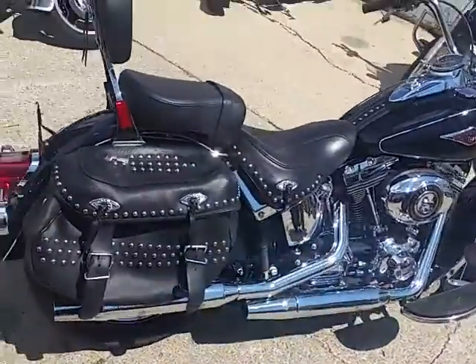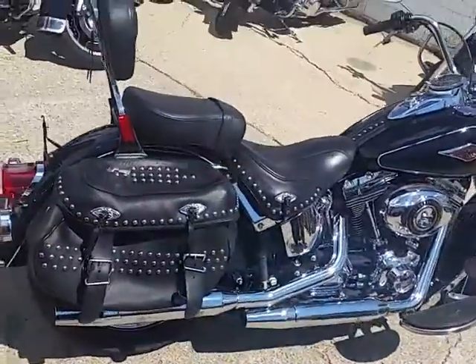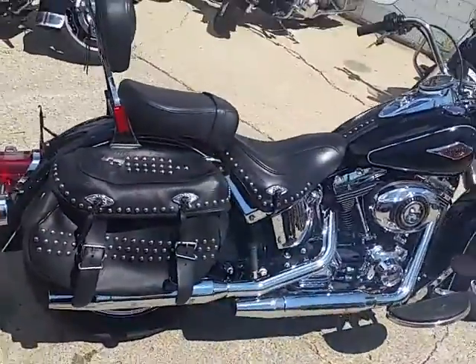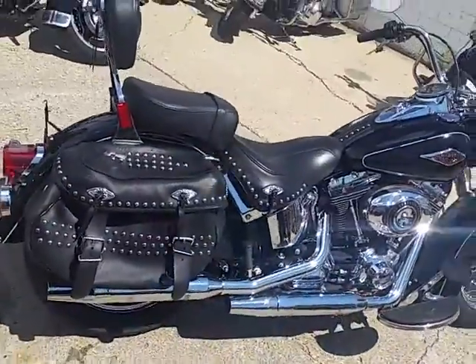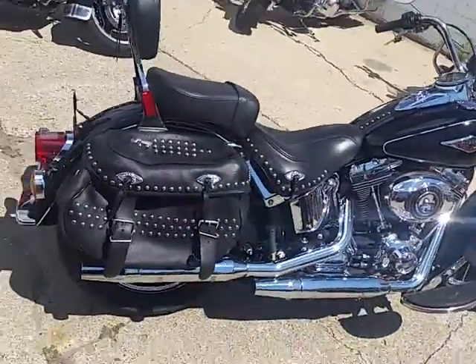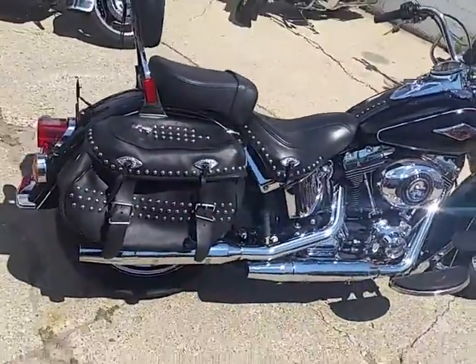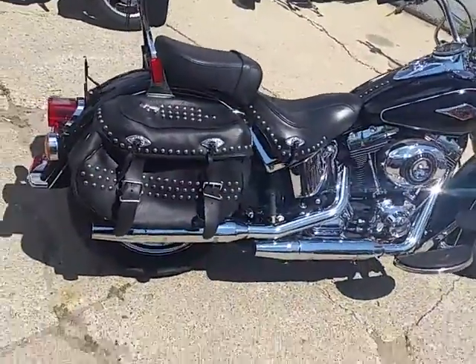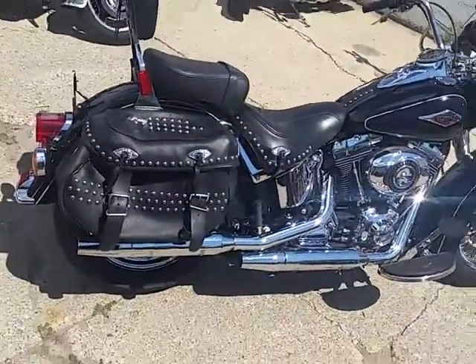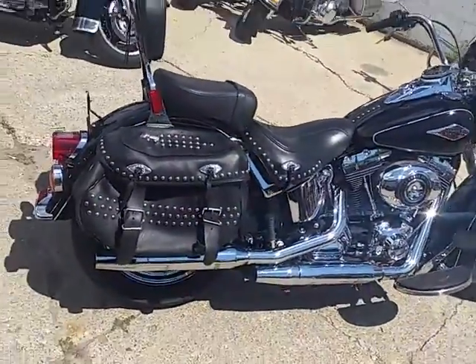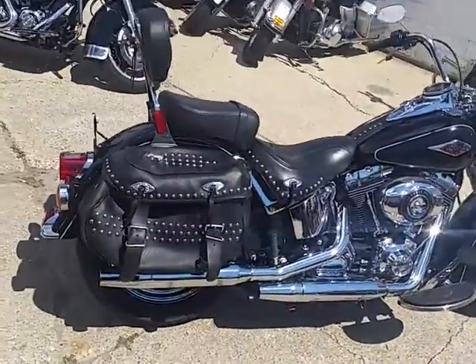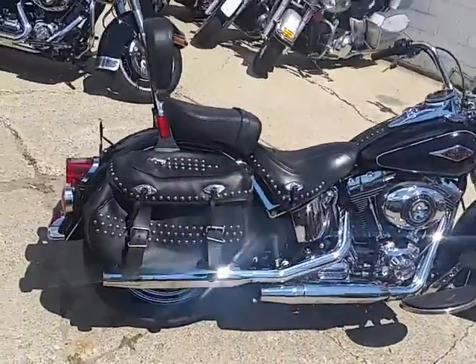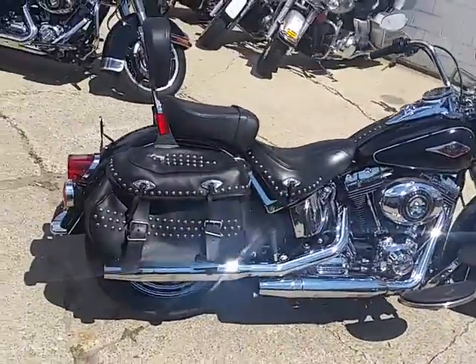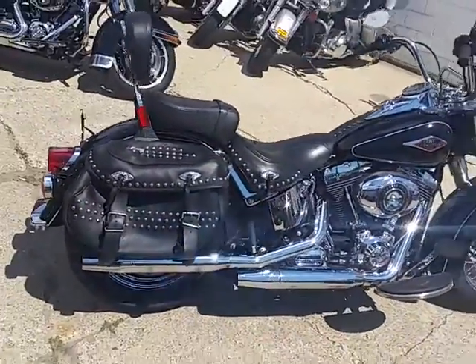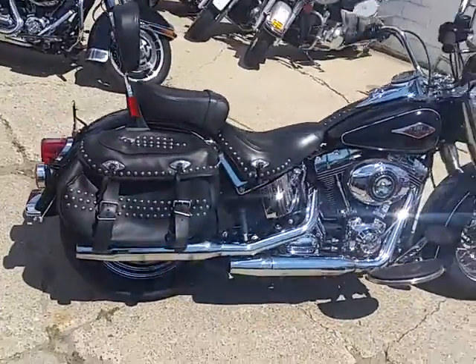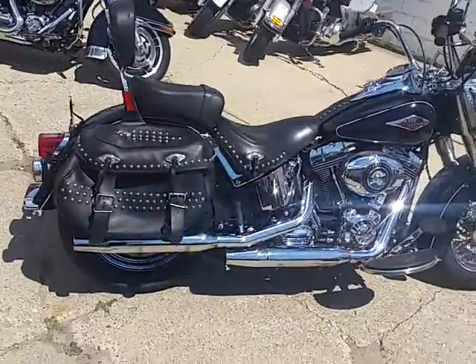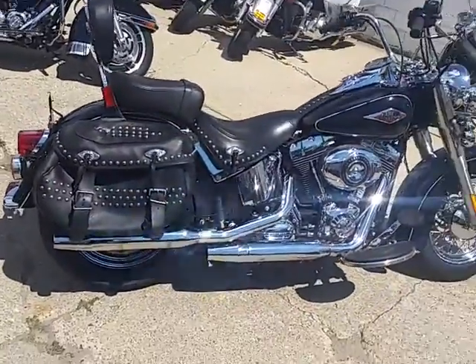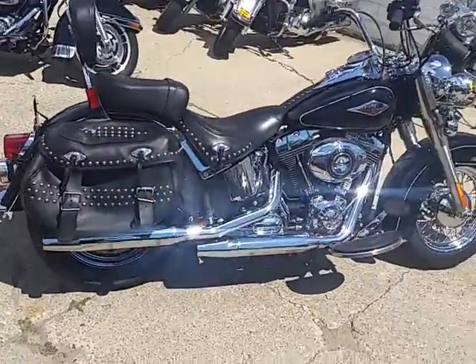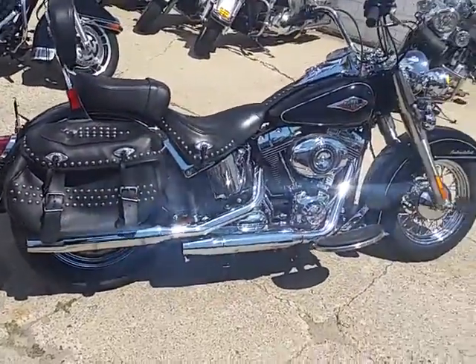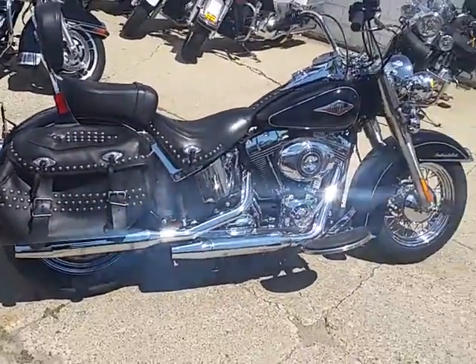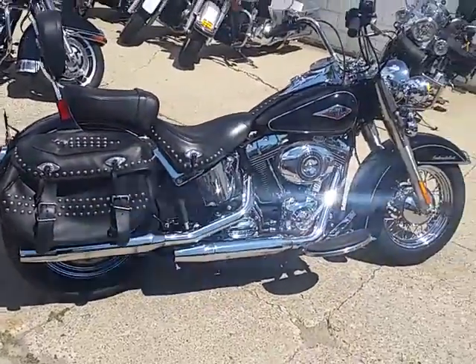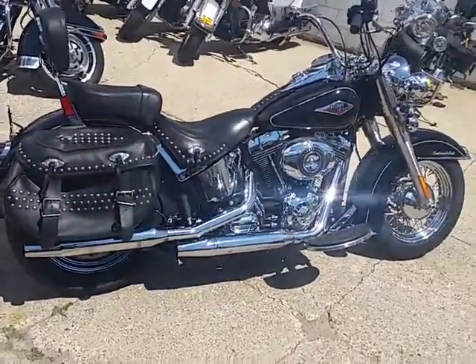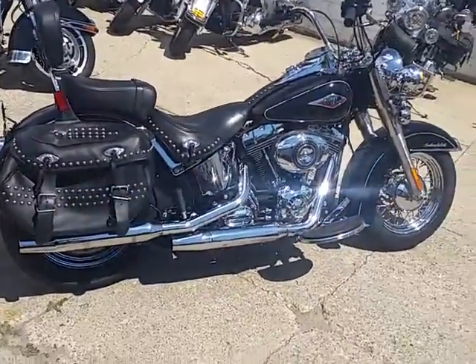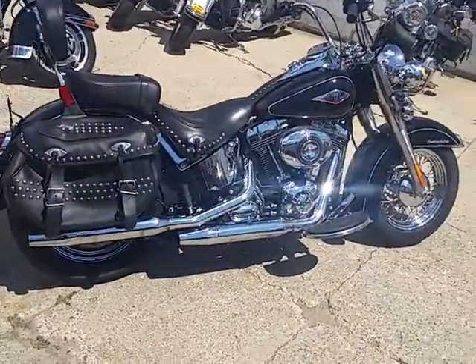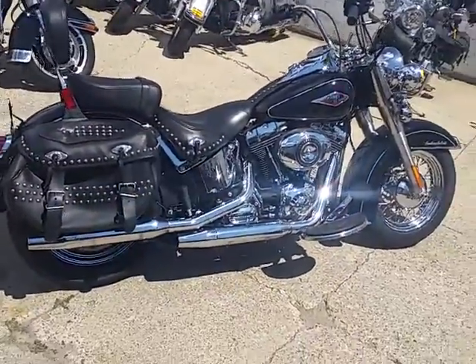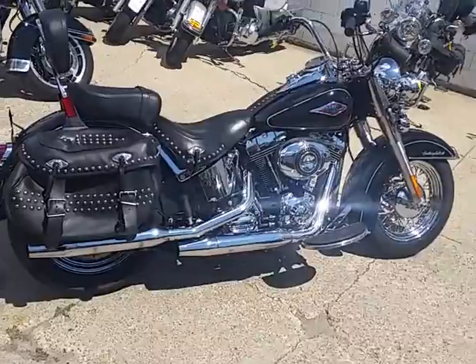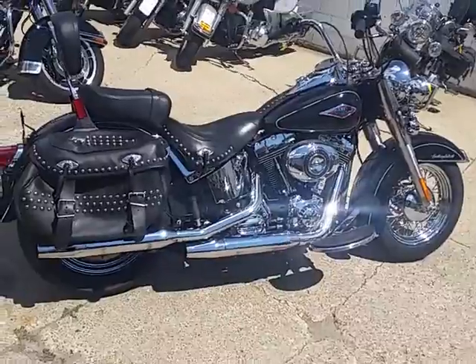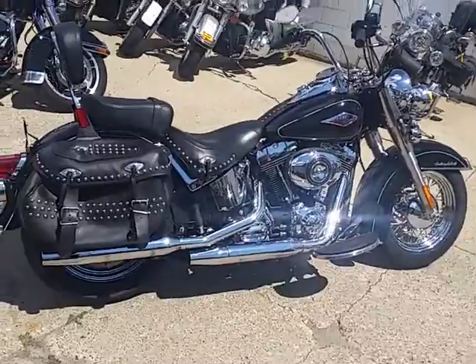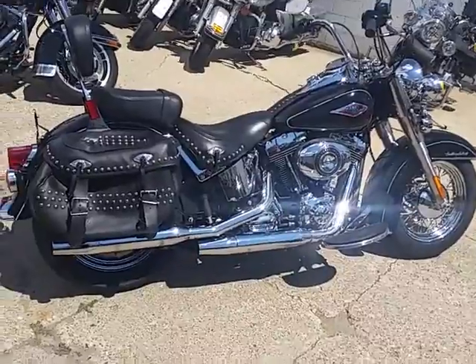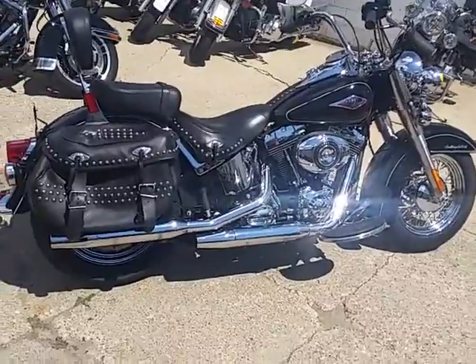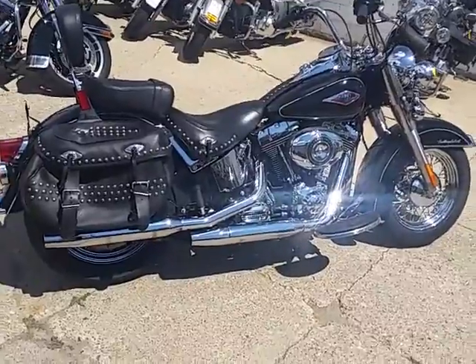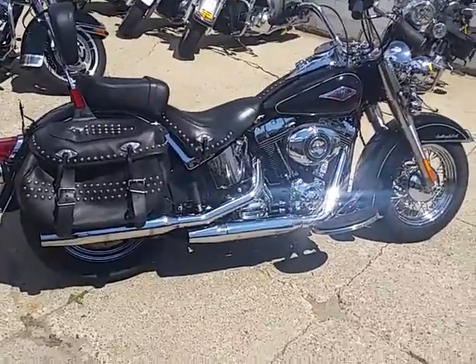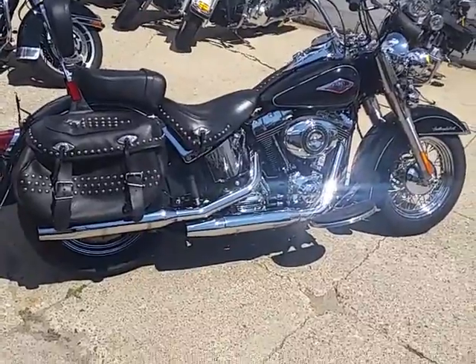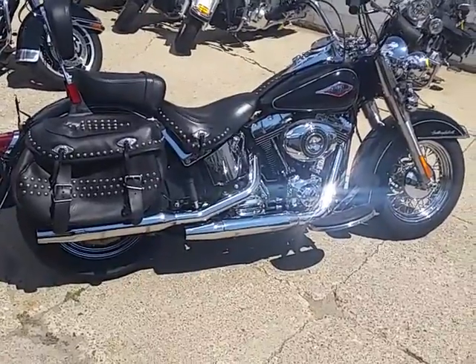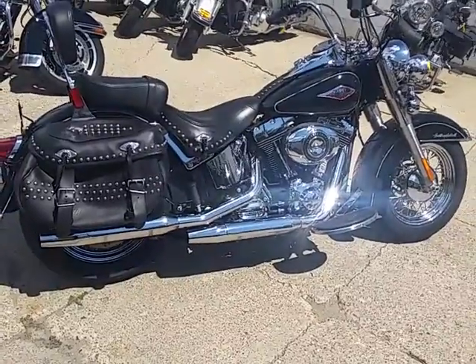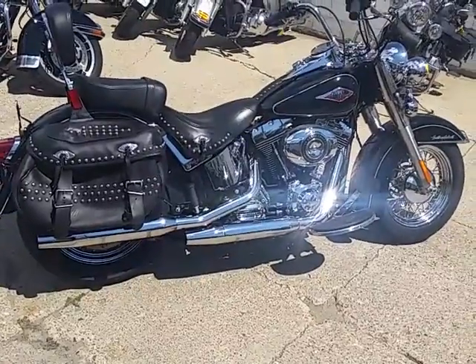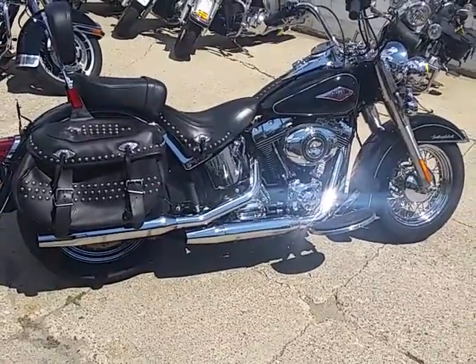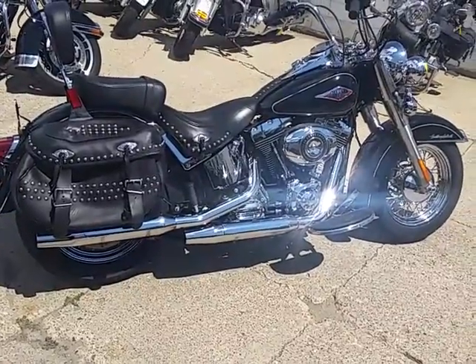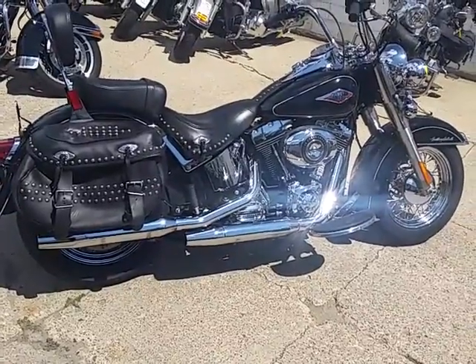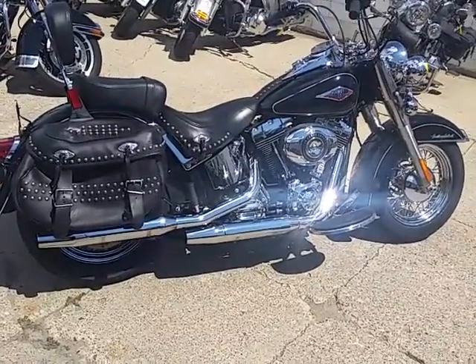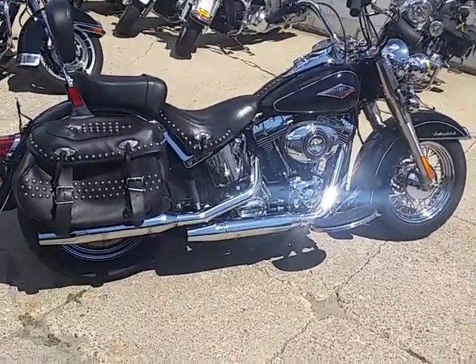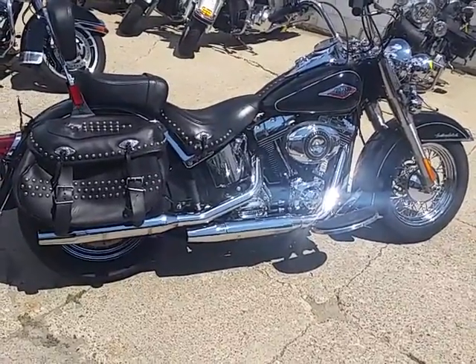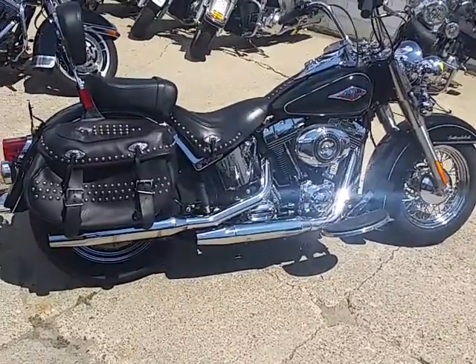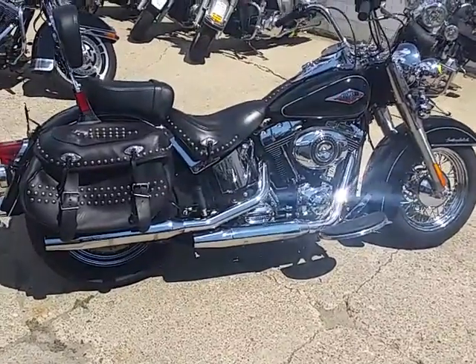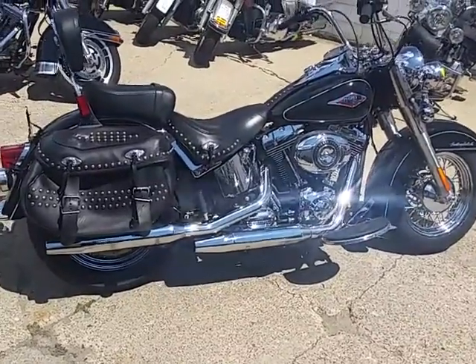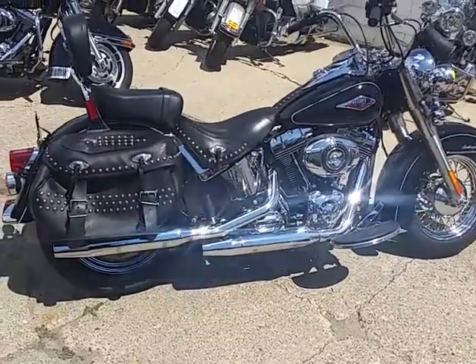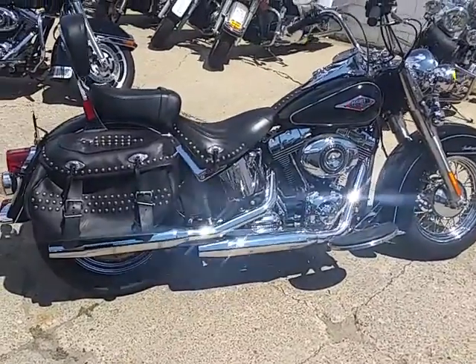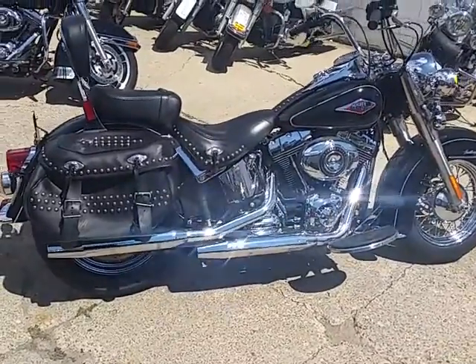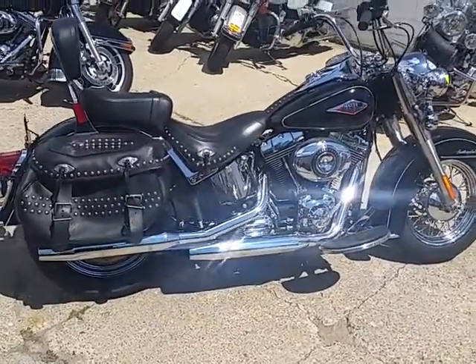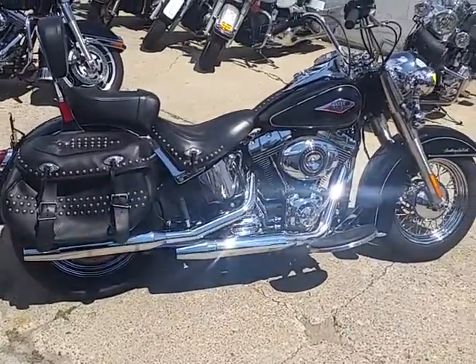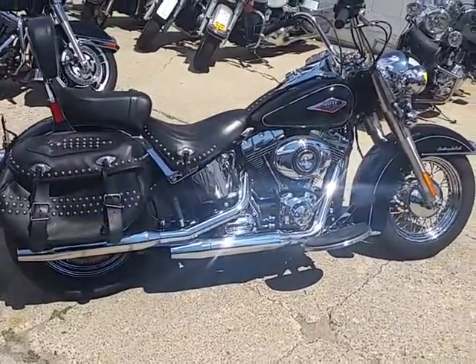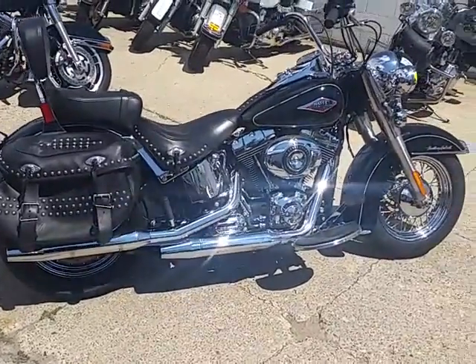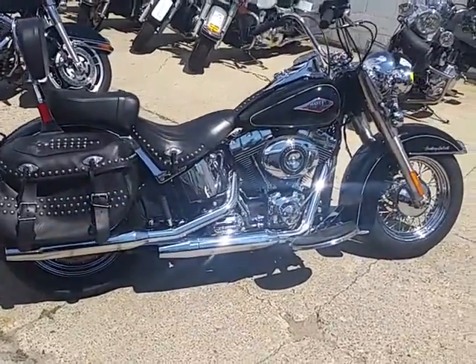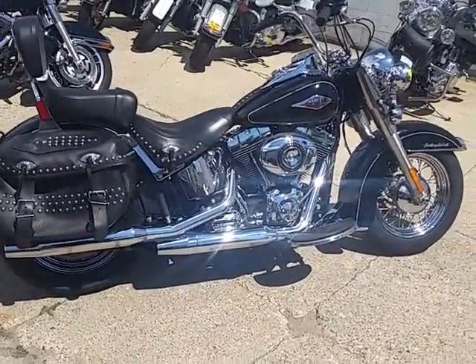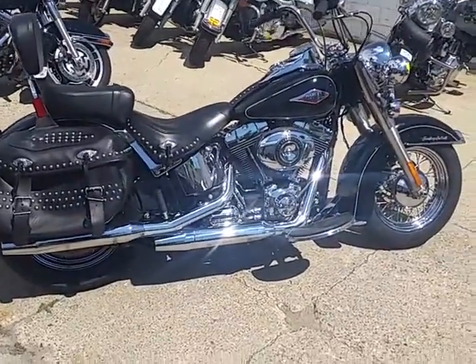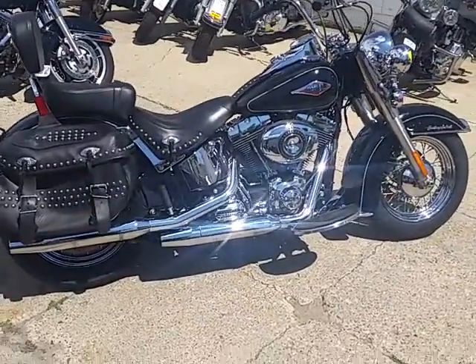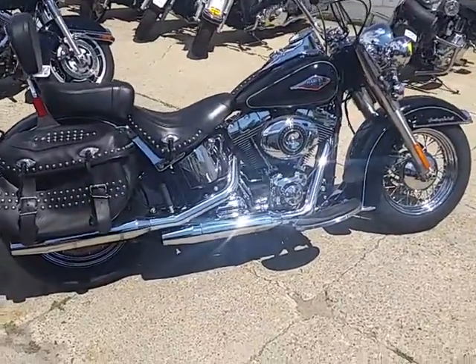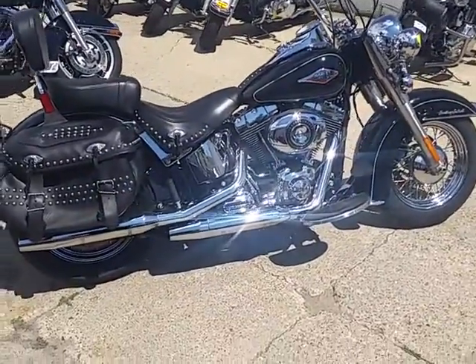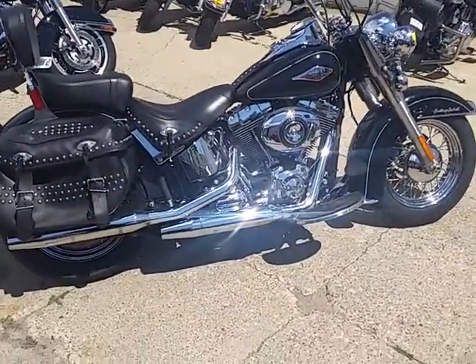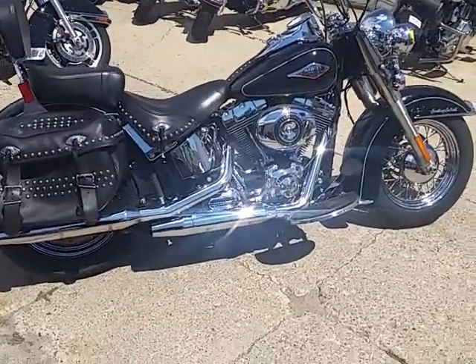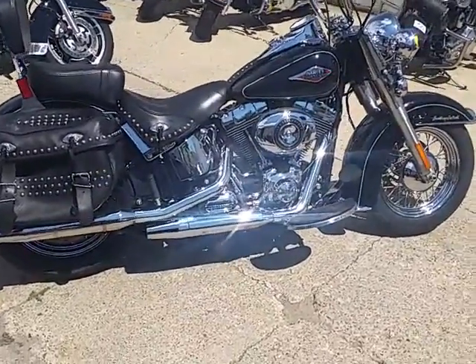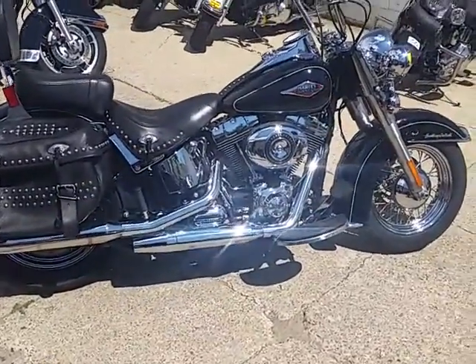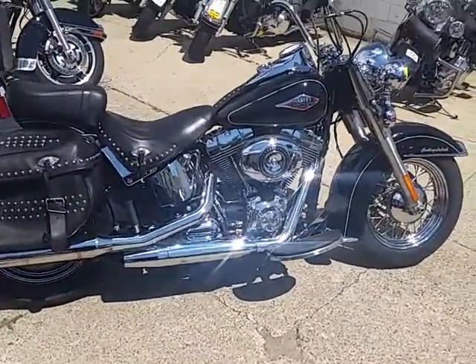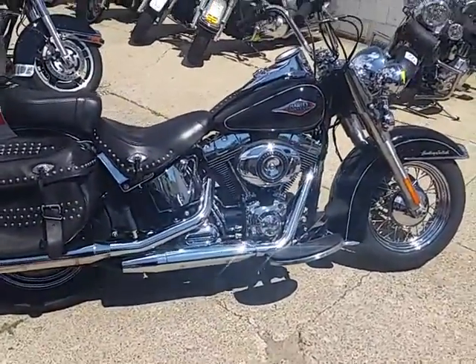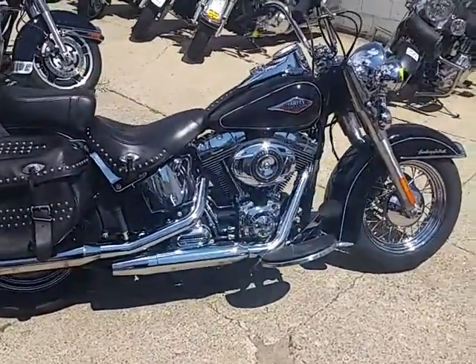It's got vivid black paint that's perfect. Chrome shines like new. 103 cubic inch motor. ABS, saddlebags, backrest, light bar, and tons of chrome.